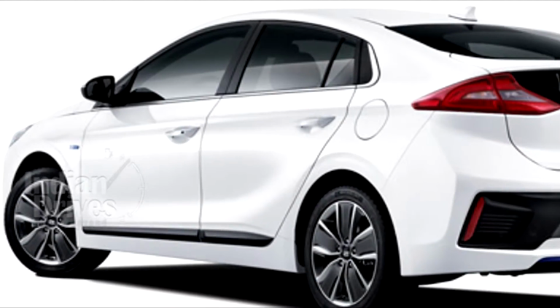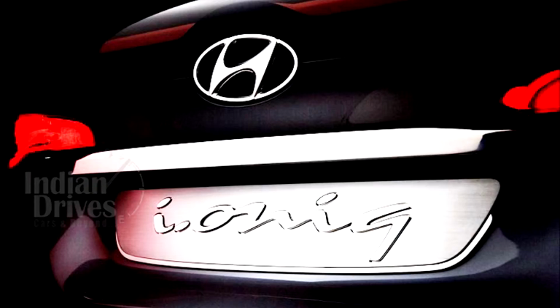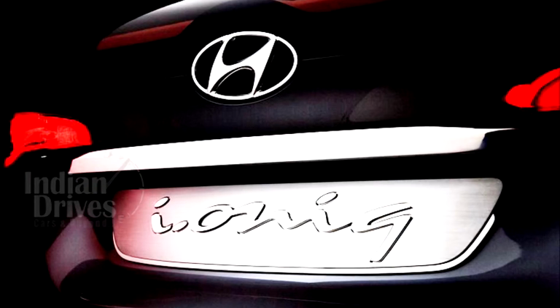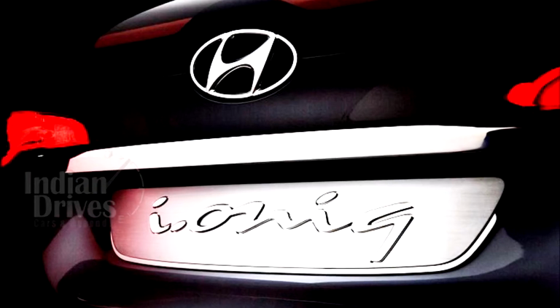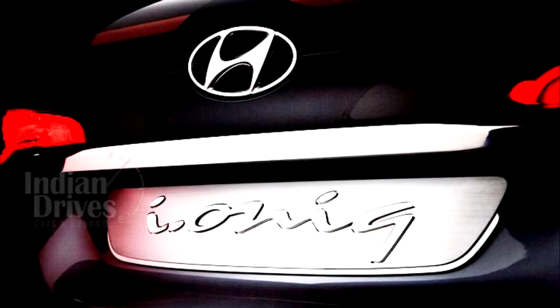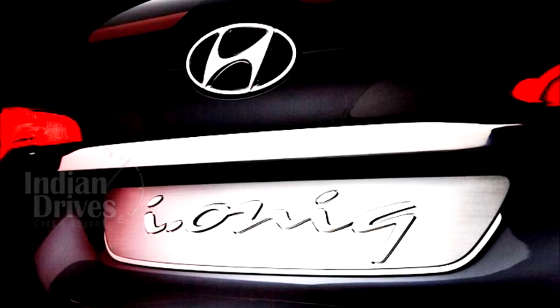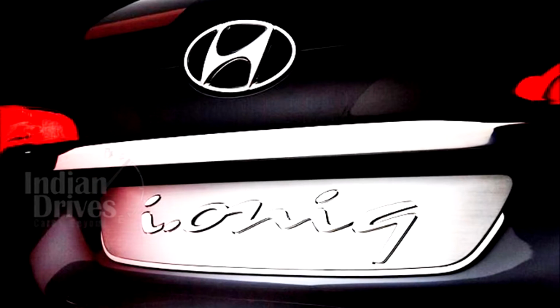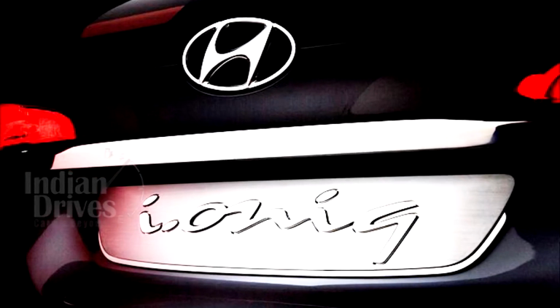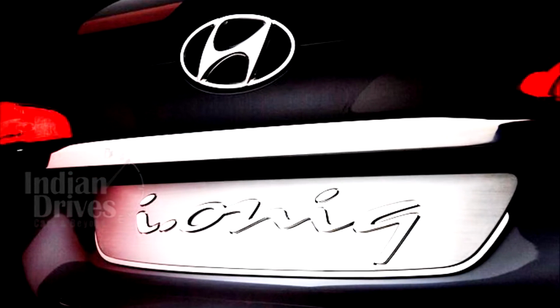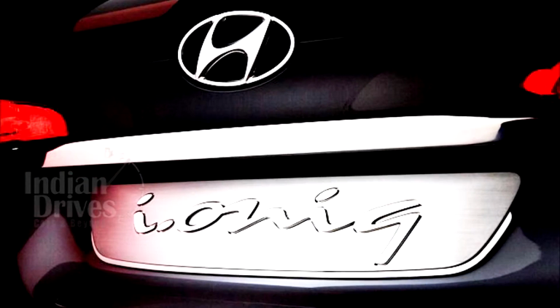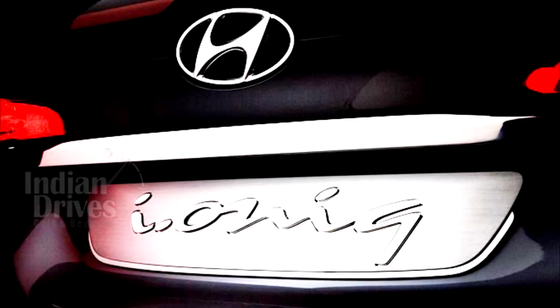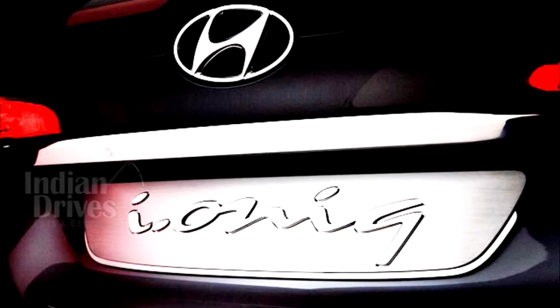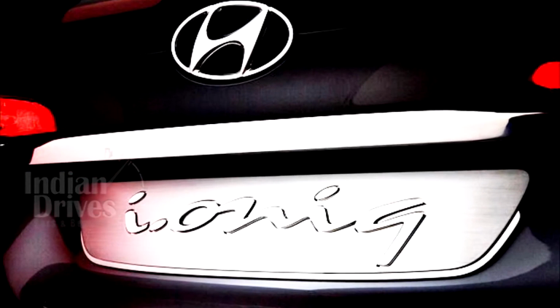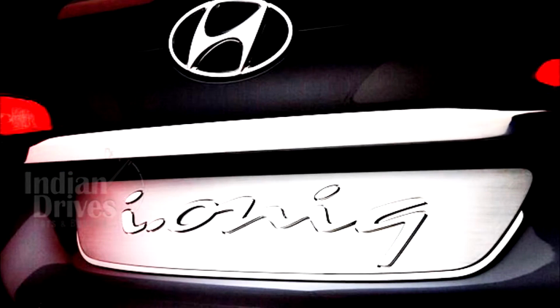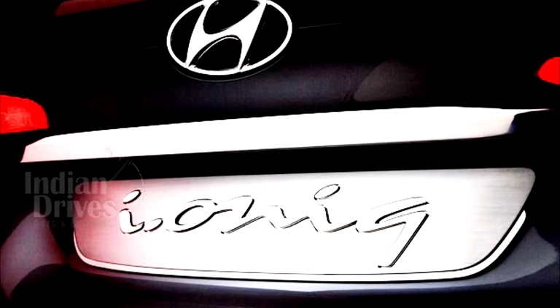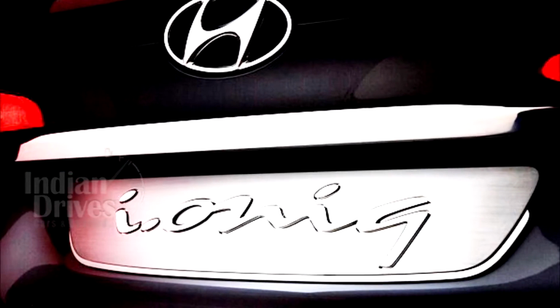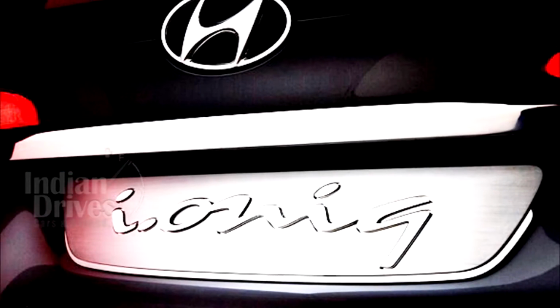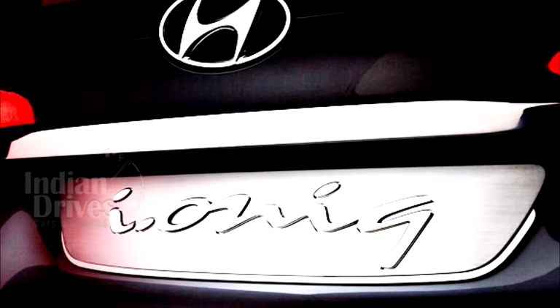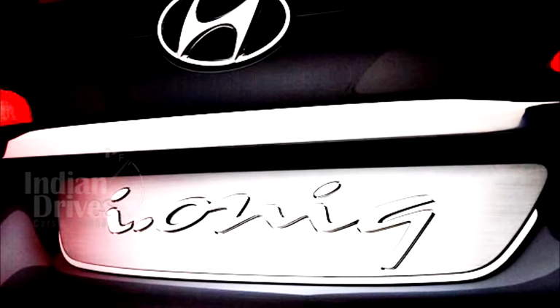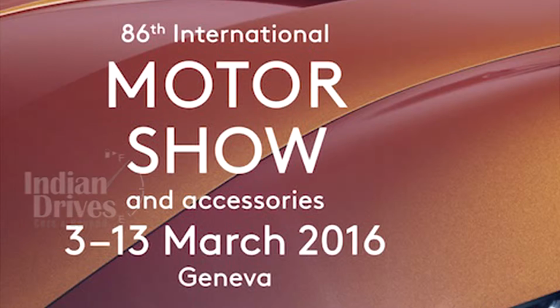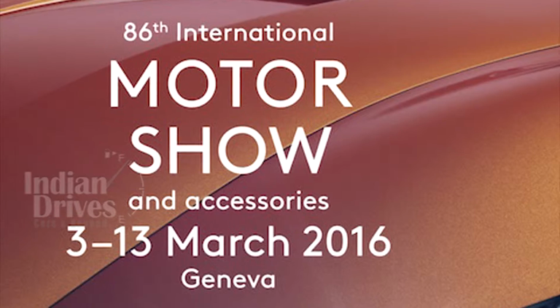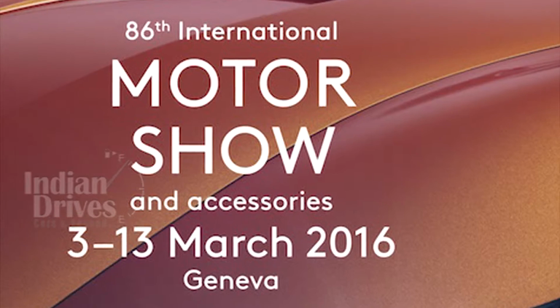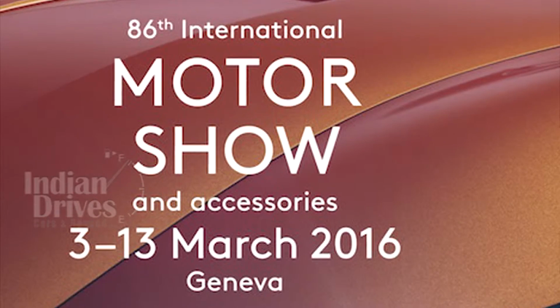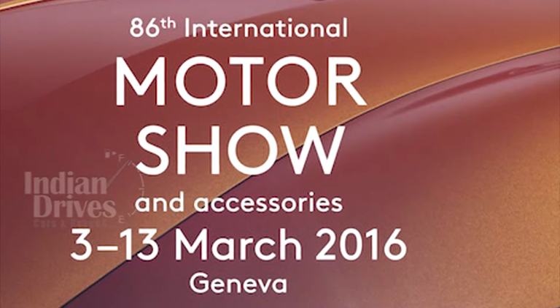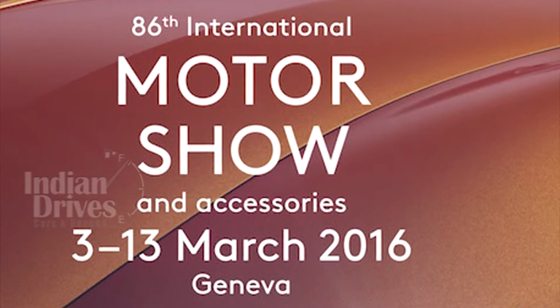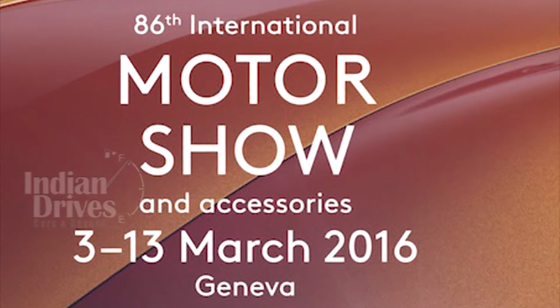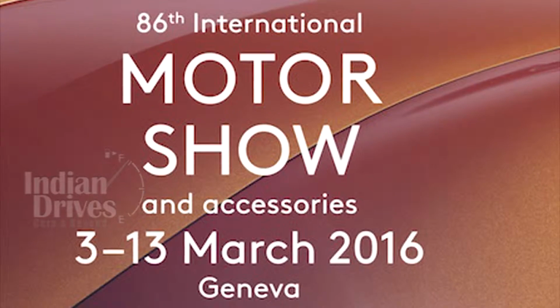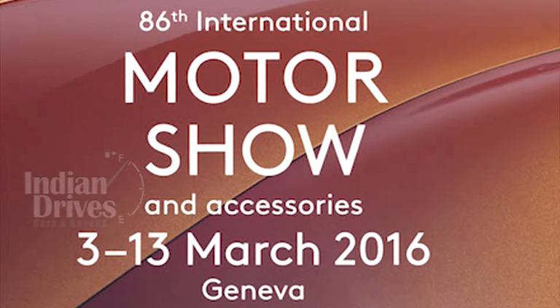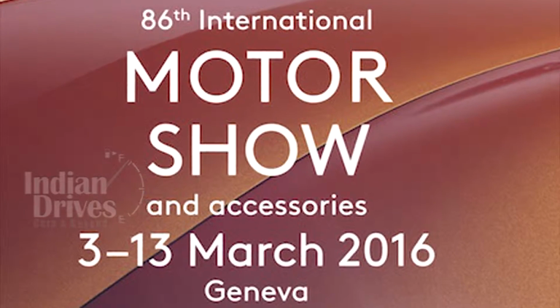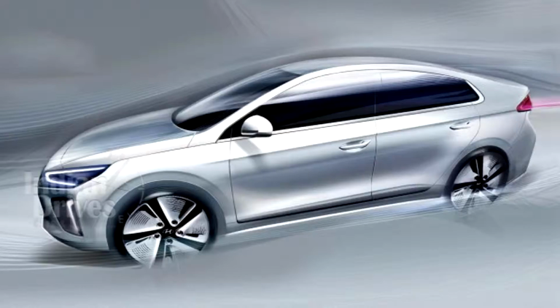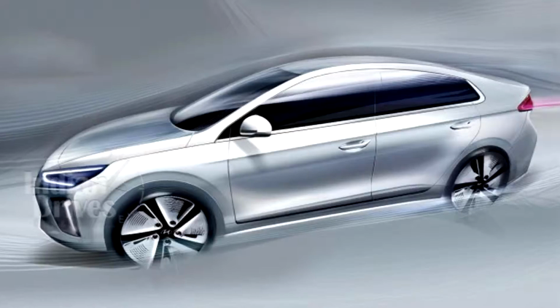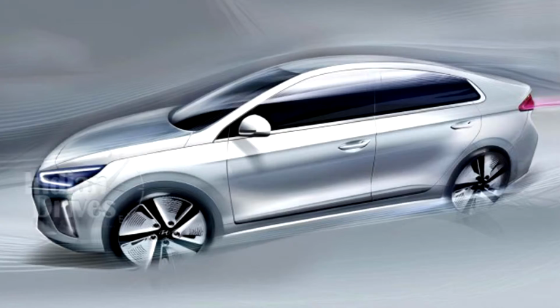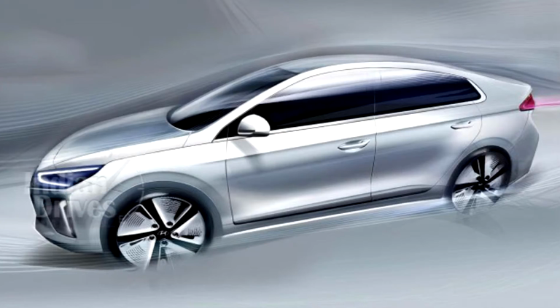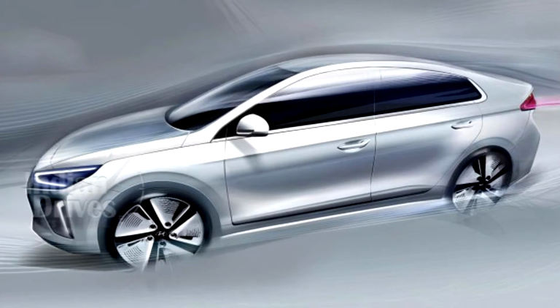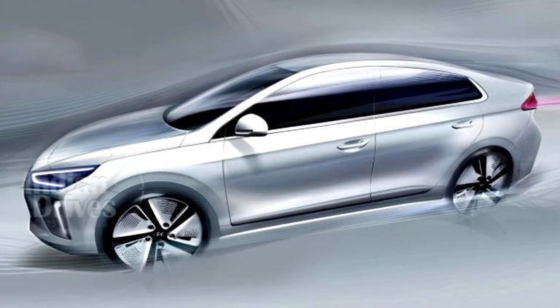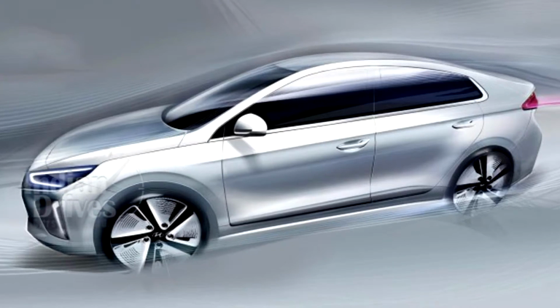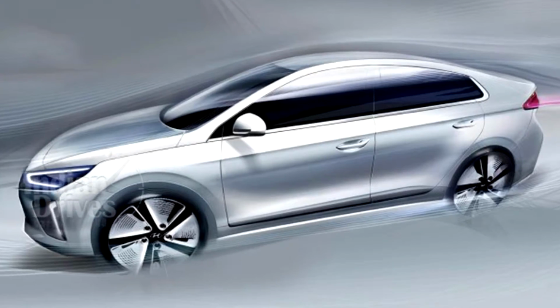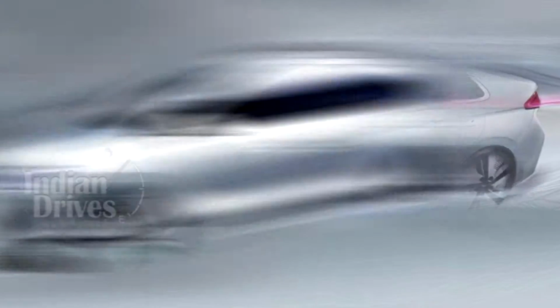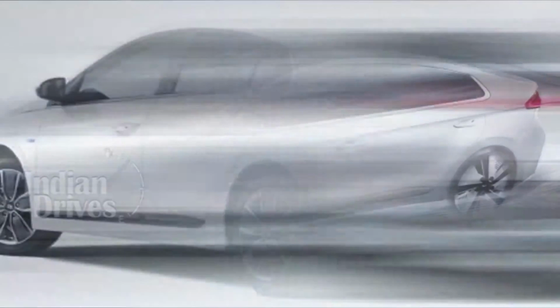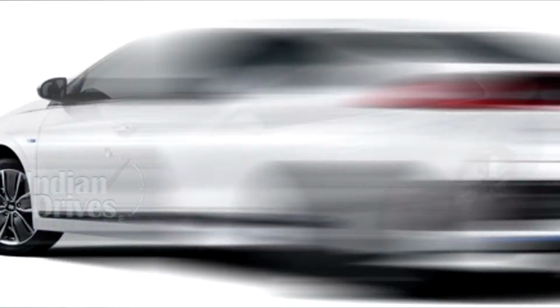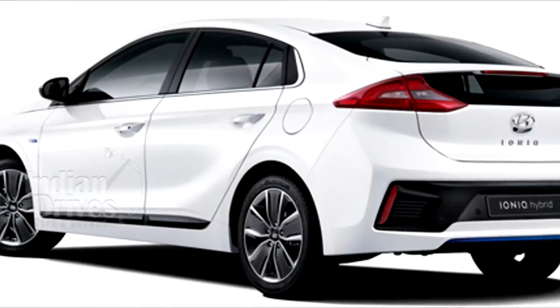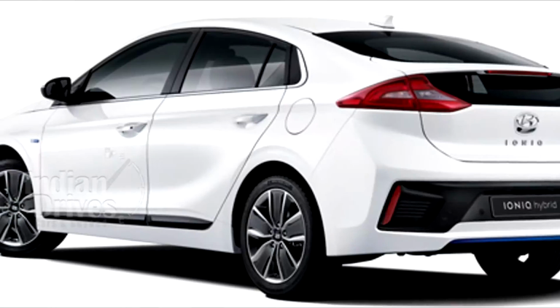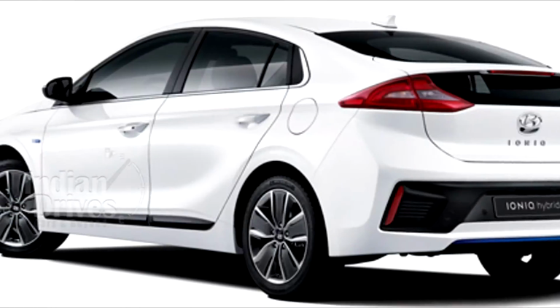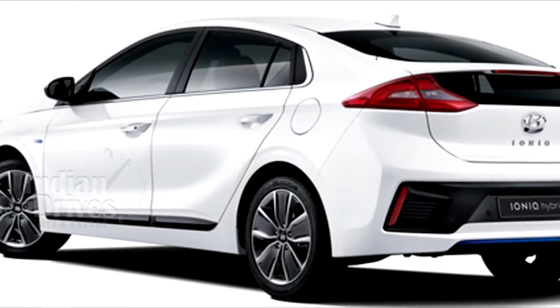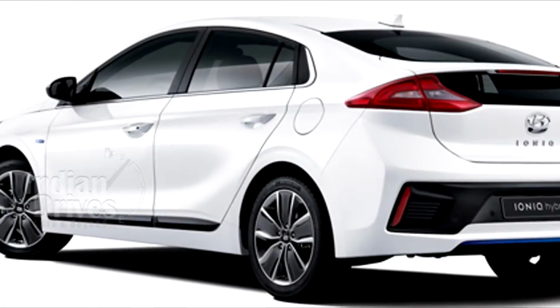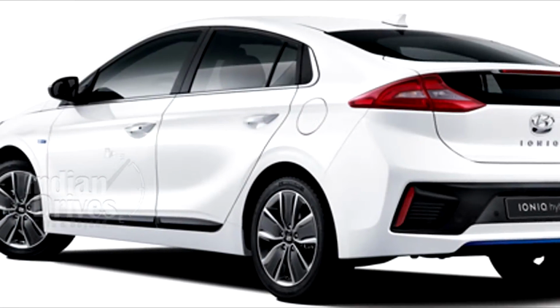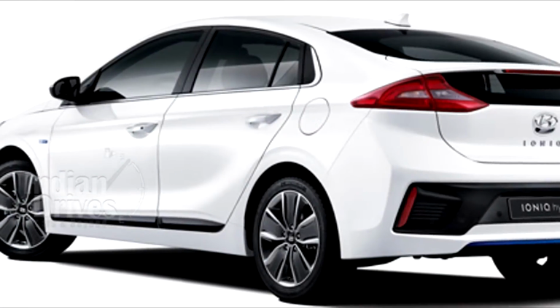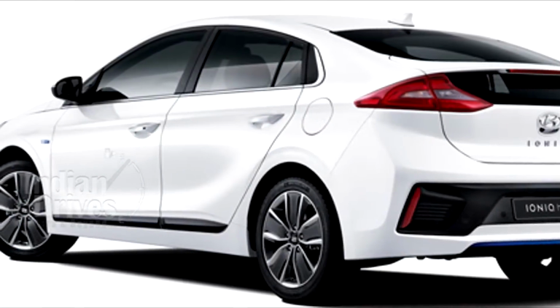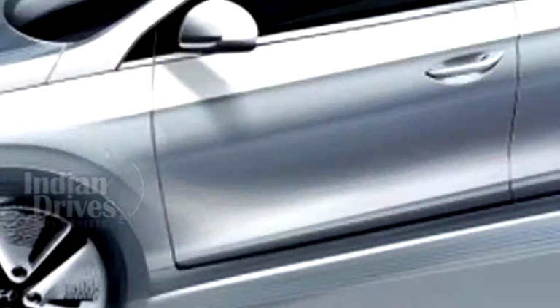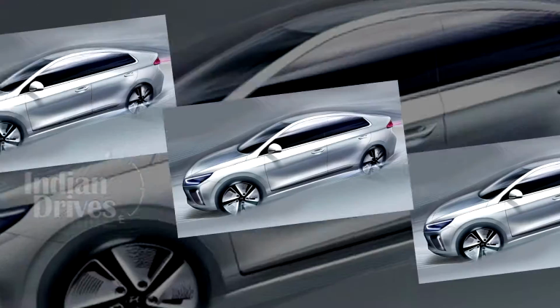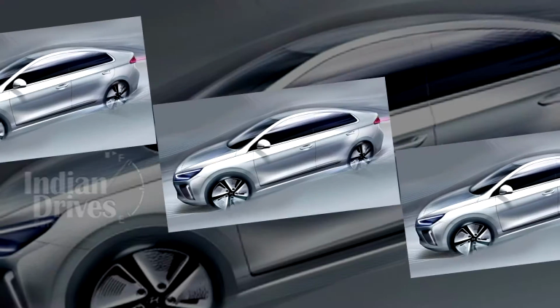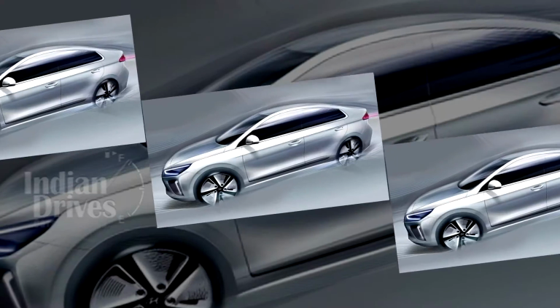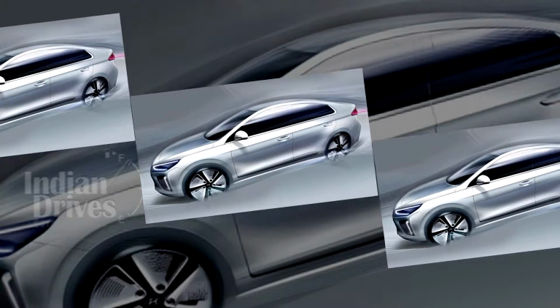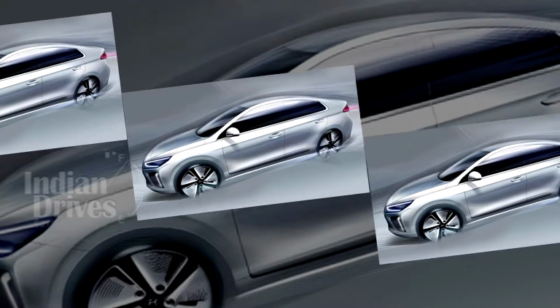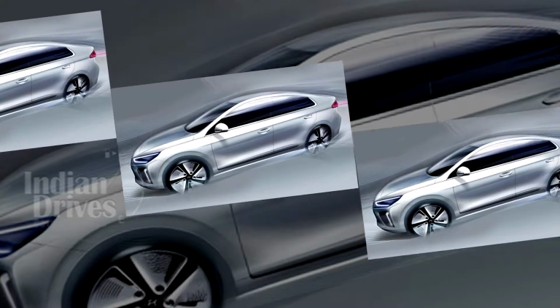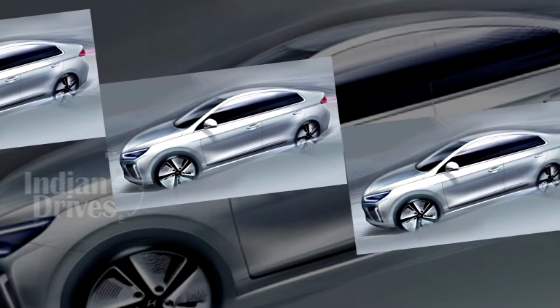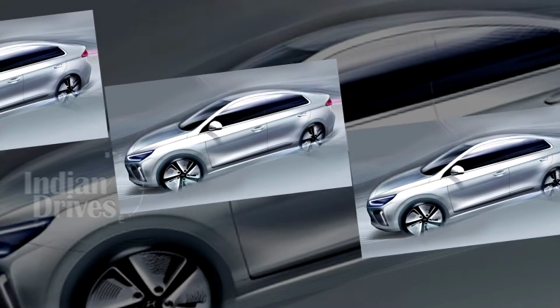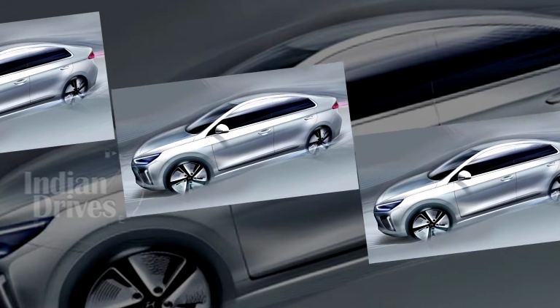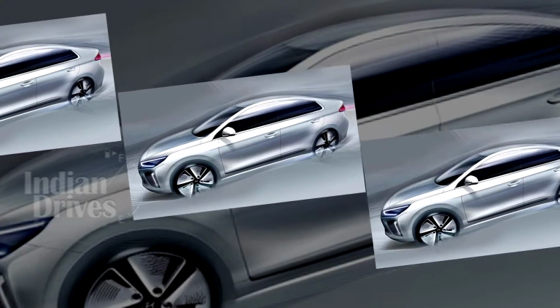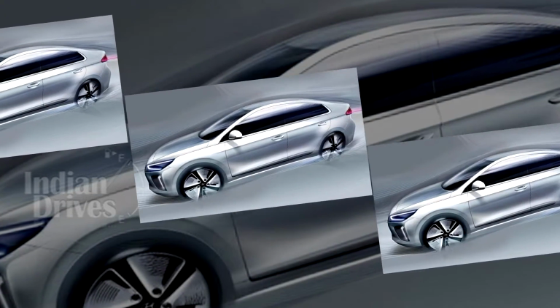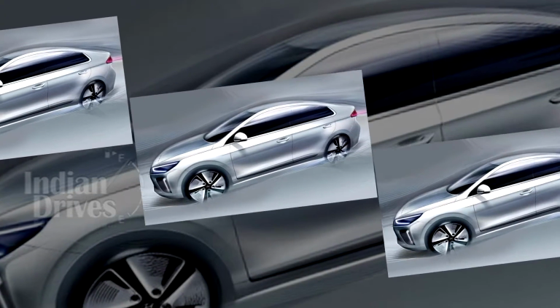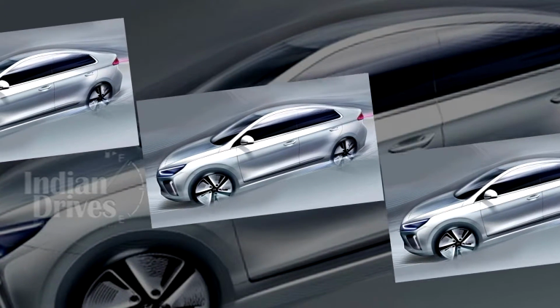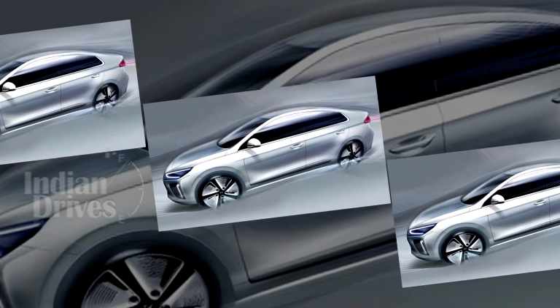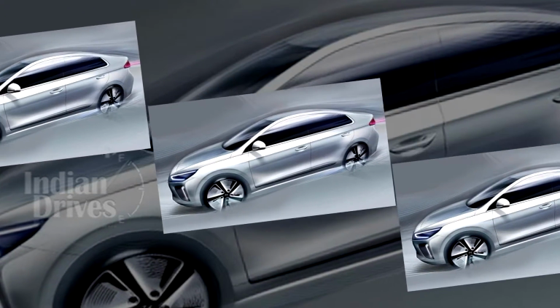The IONIQ will be launched in March this year at the Geneva Motor Show. The release of the details and pictures of the car is just a build-up to that ultimate event.